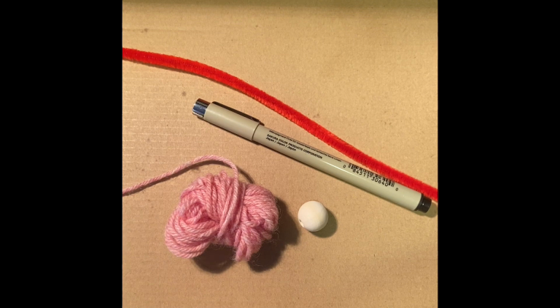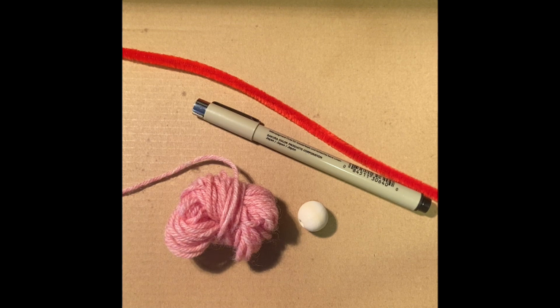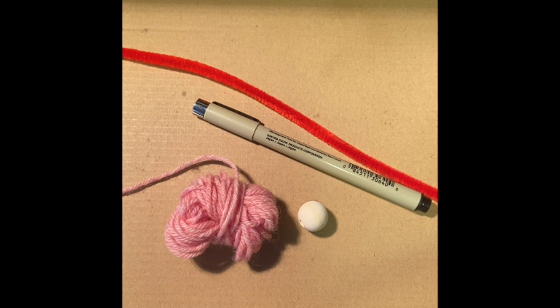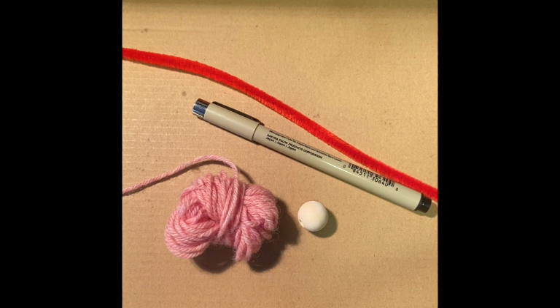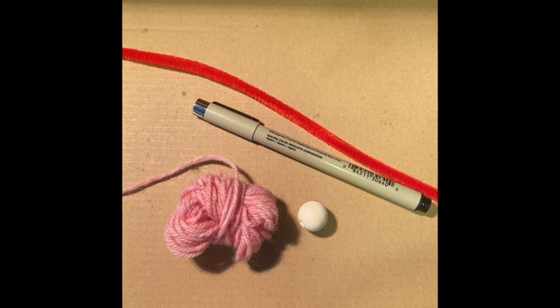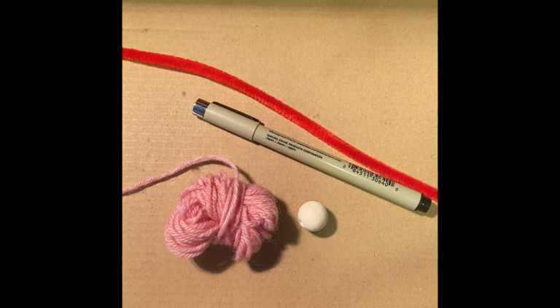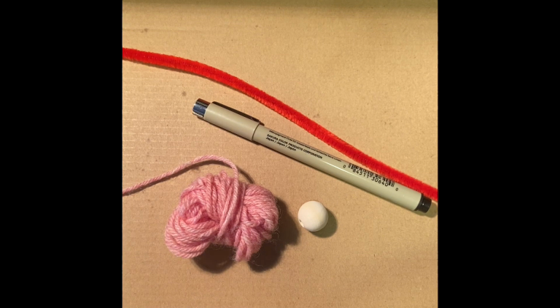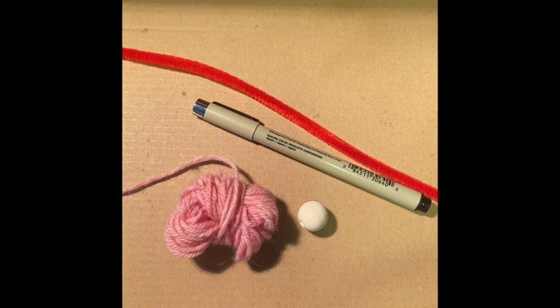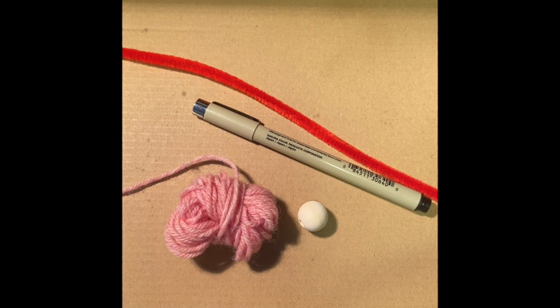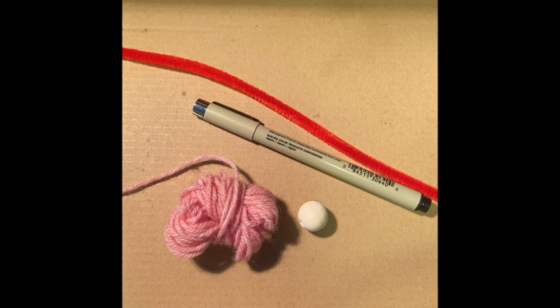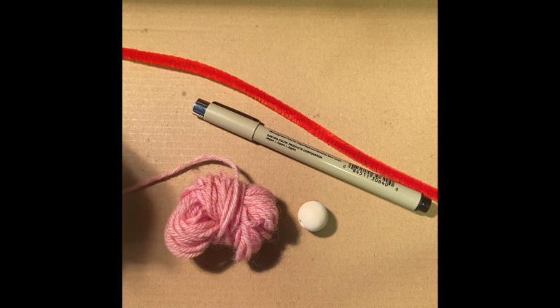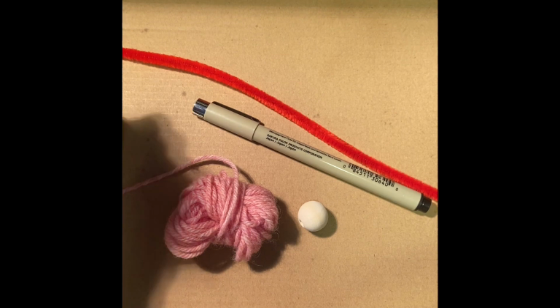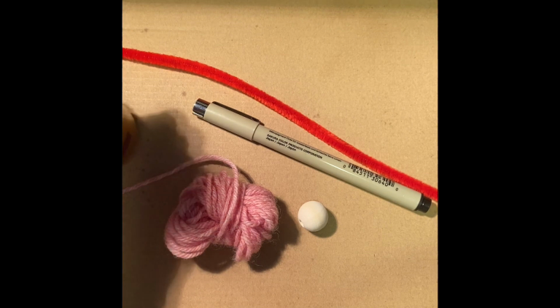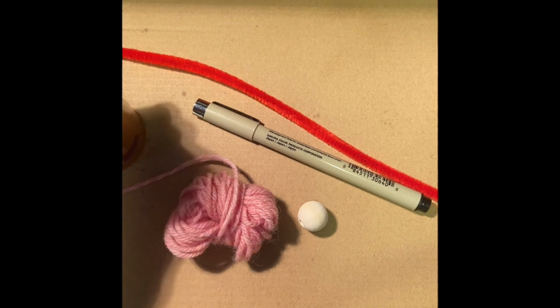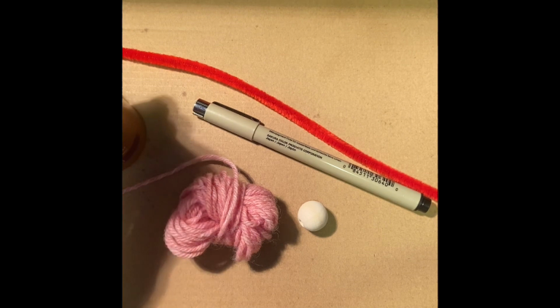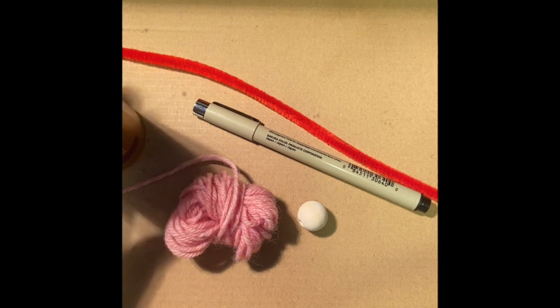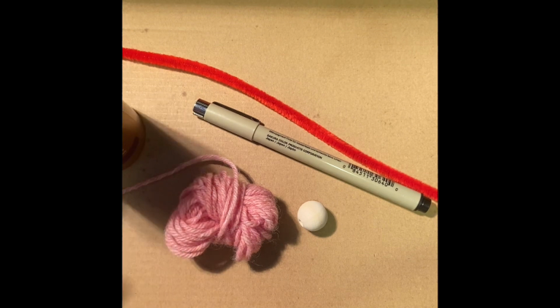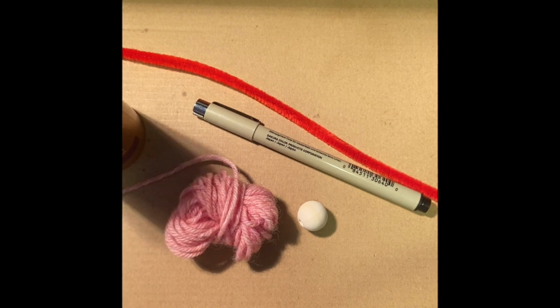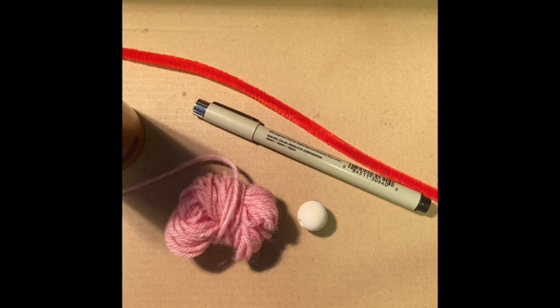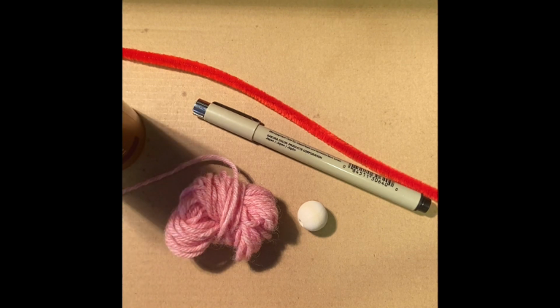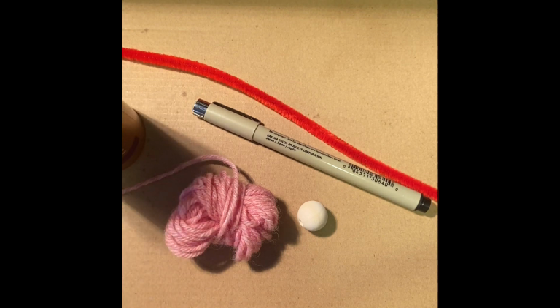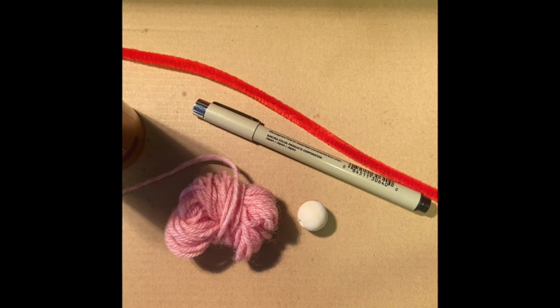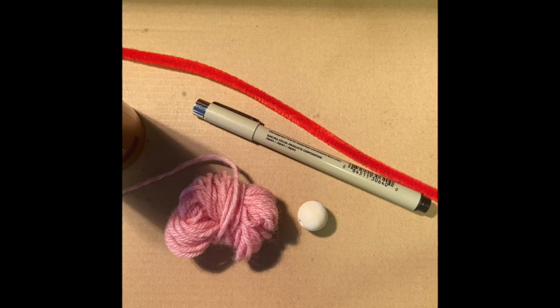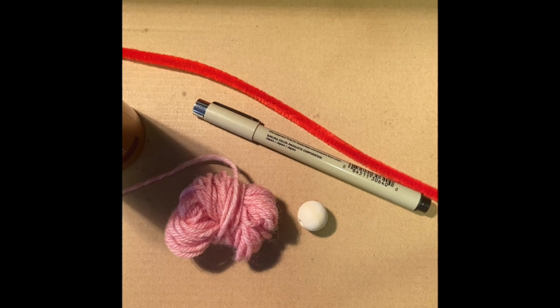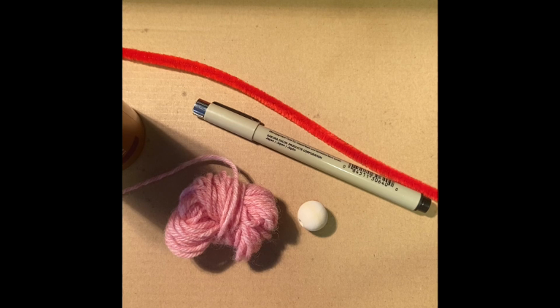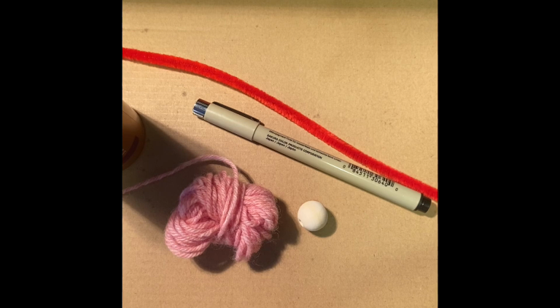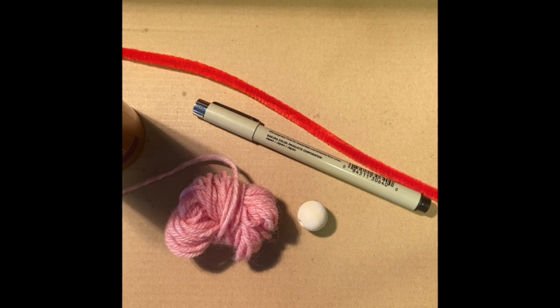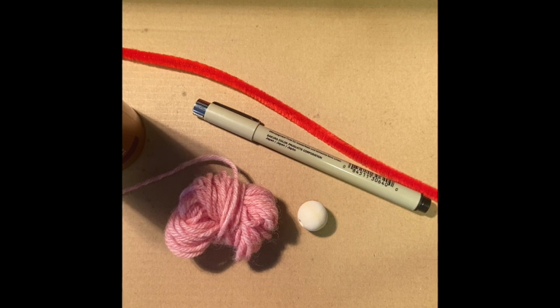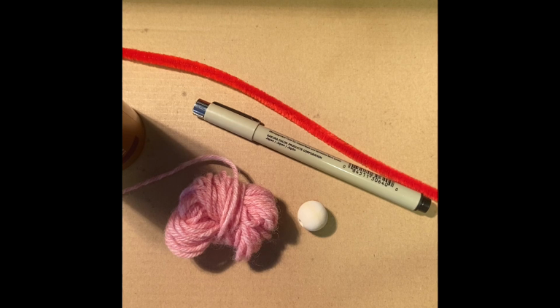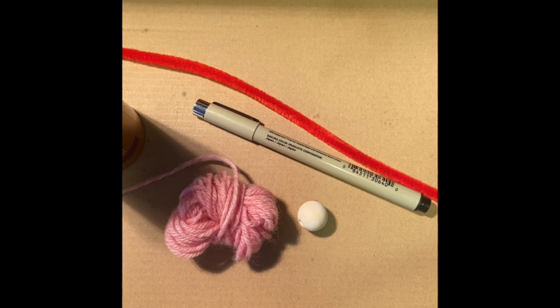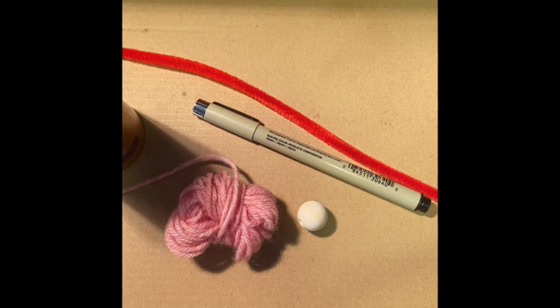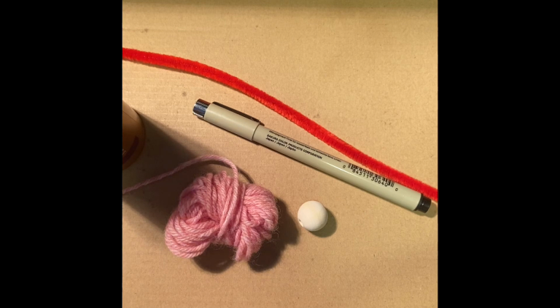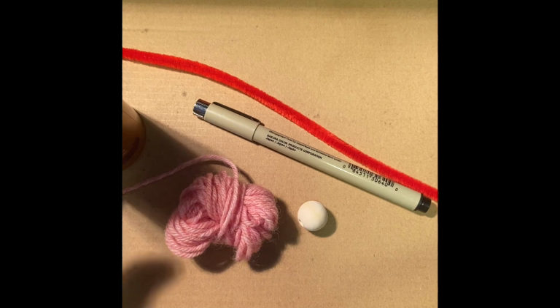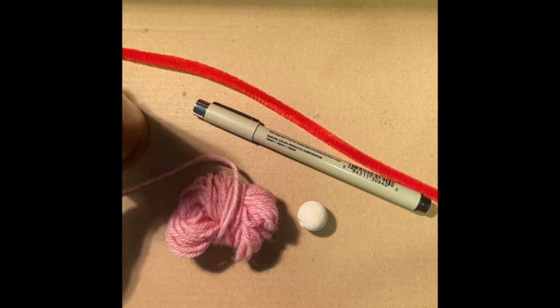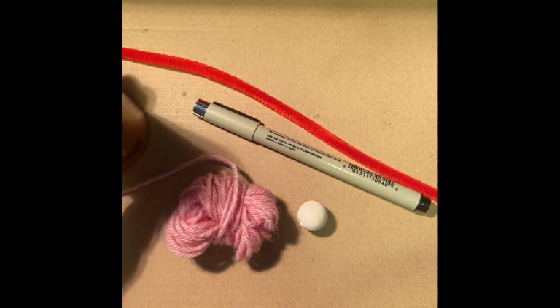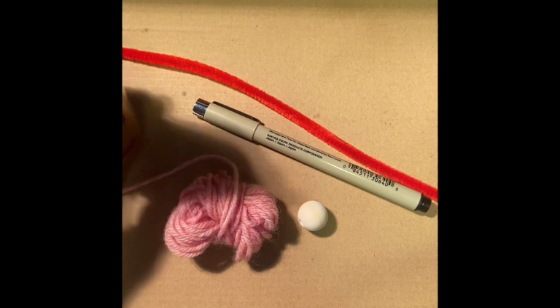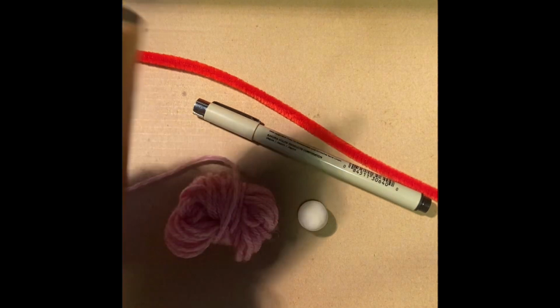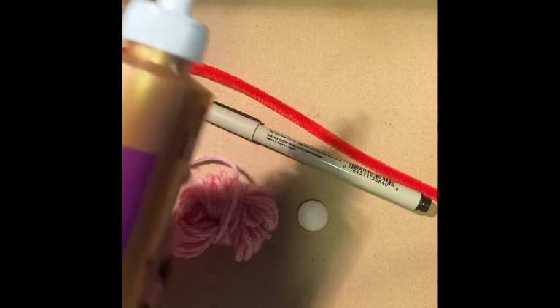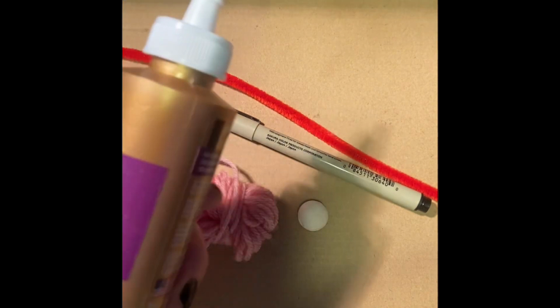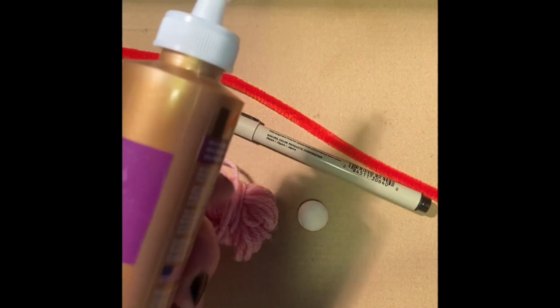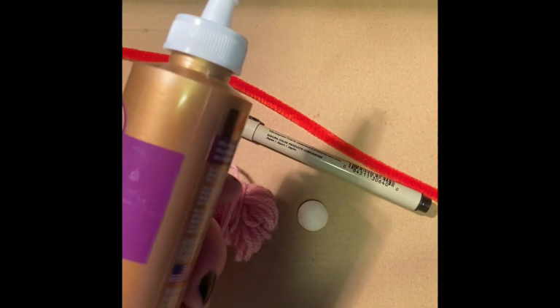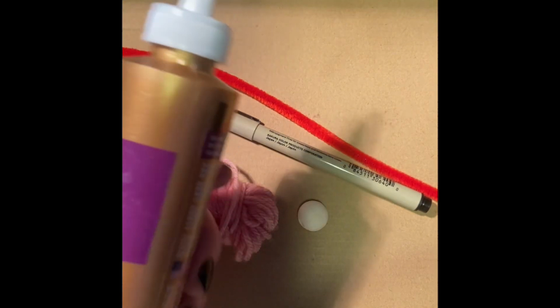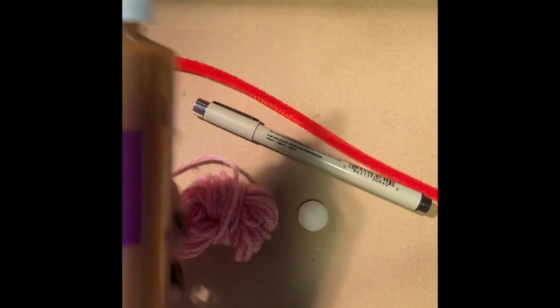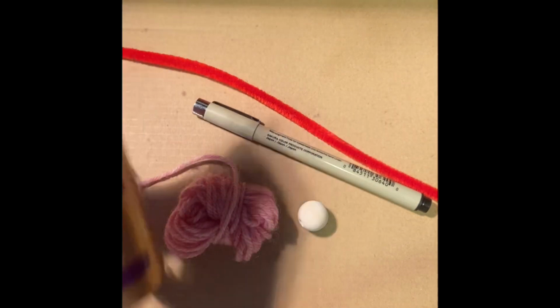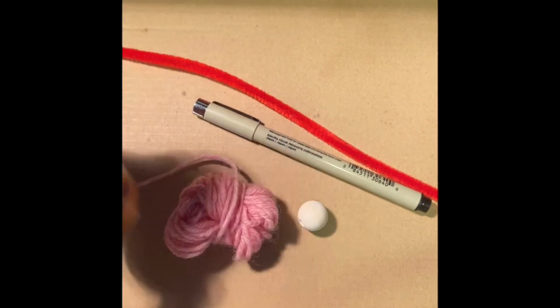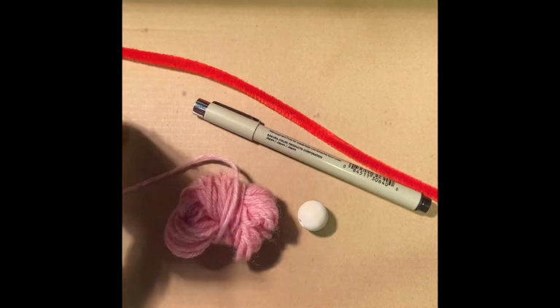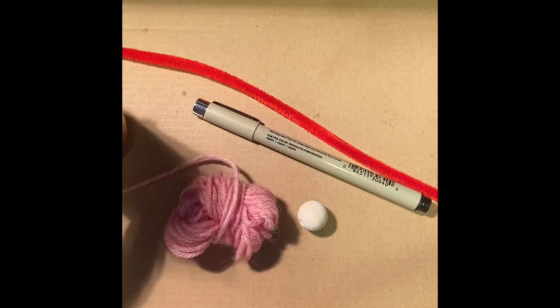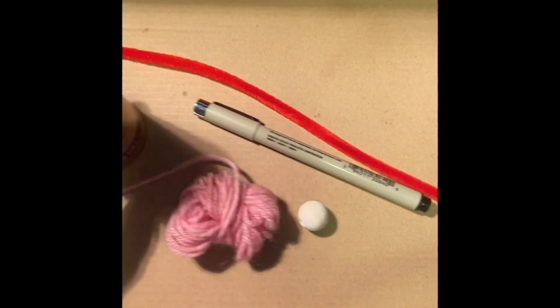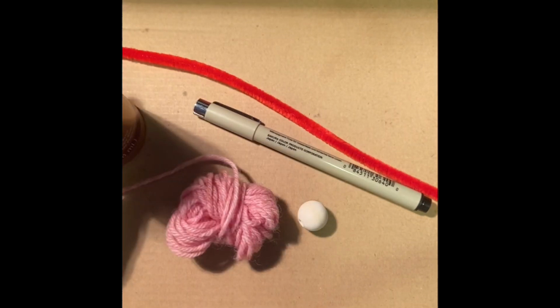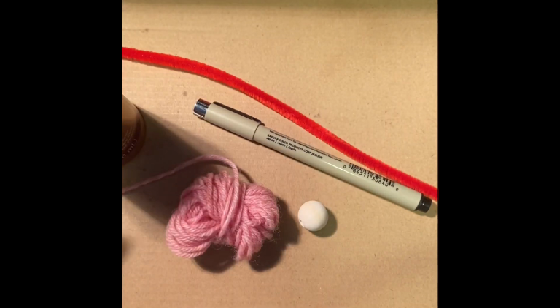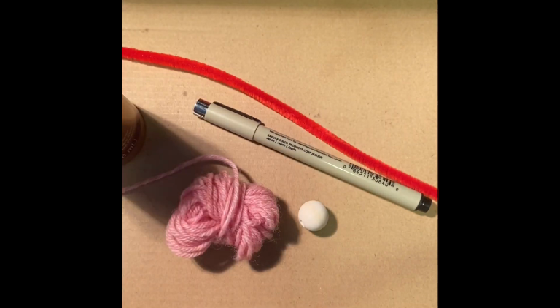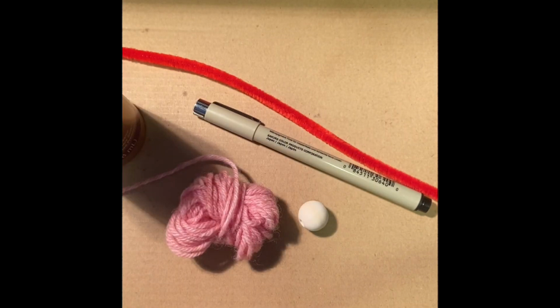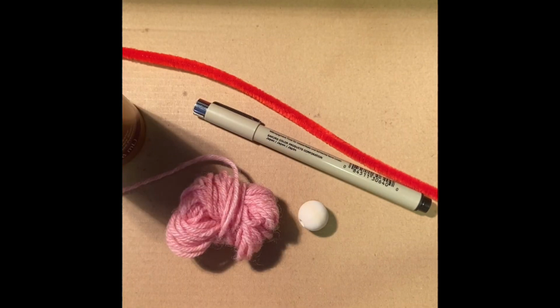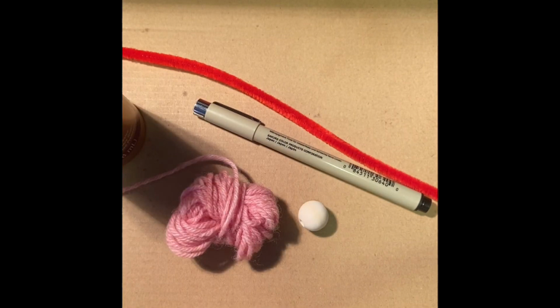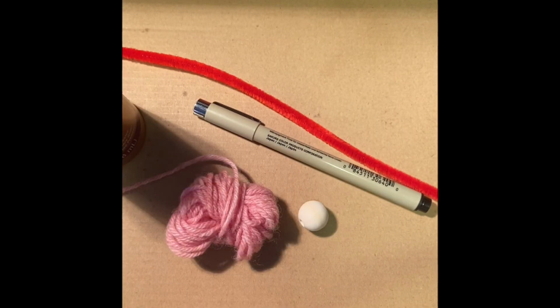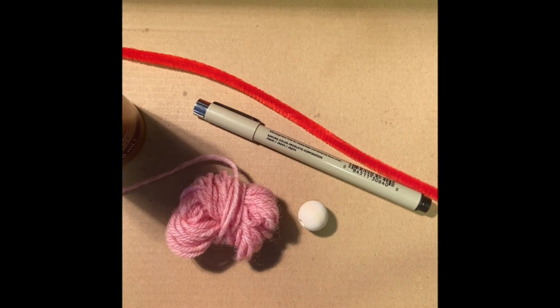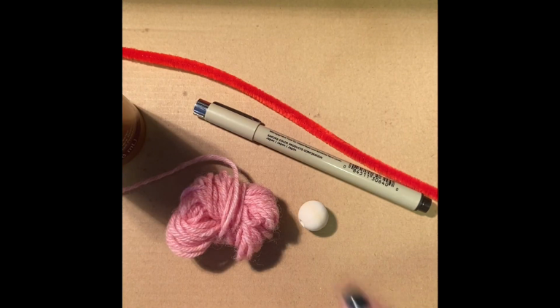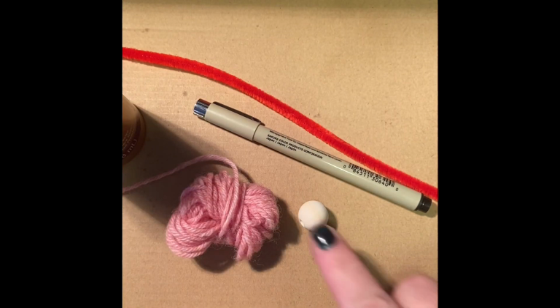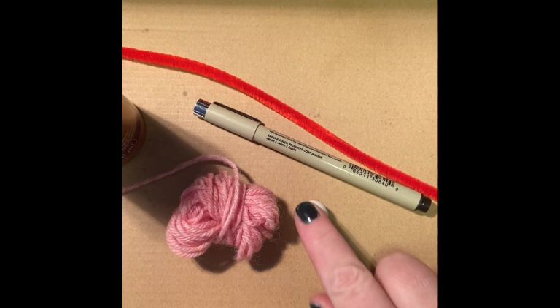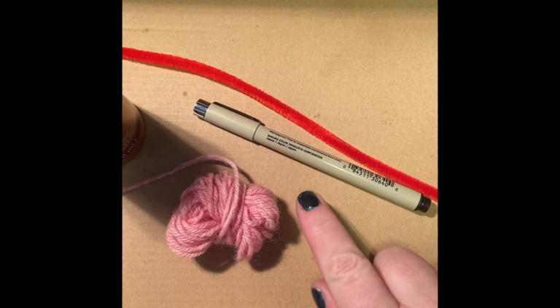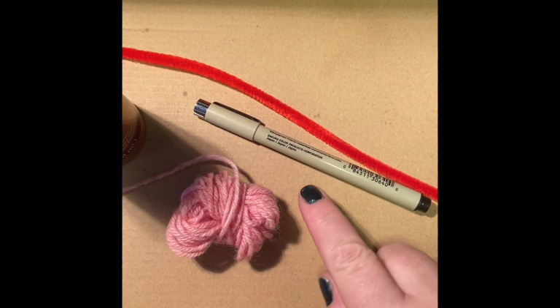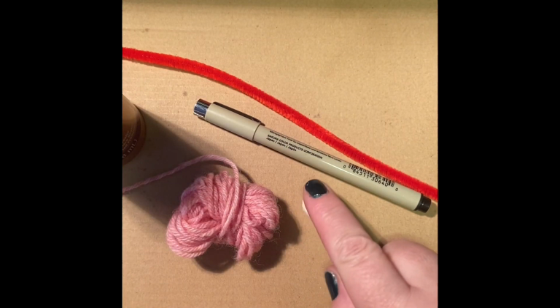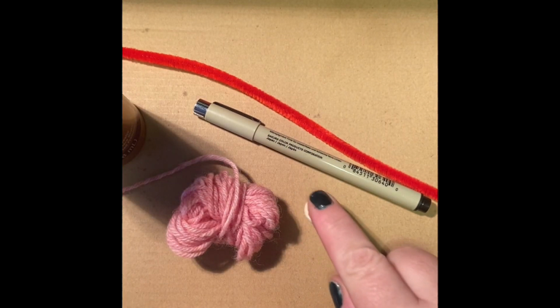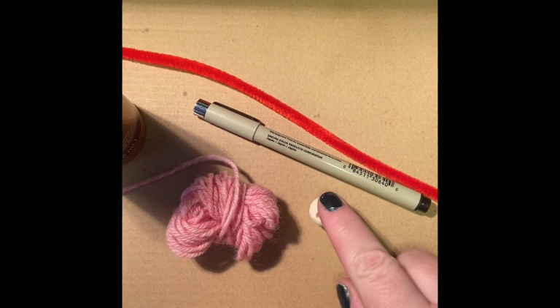We just need pipe cleaner, yarn, glue, pen, and a wooden bead.